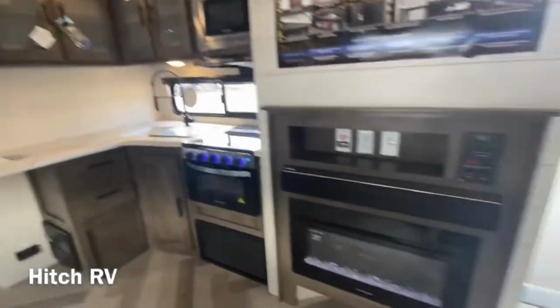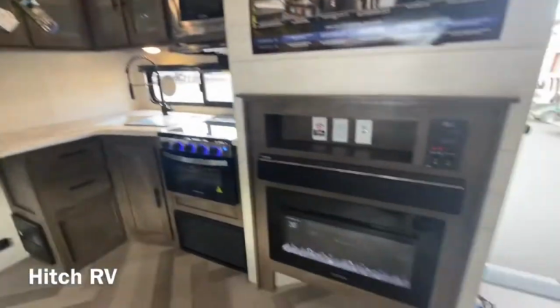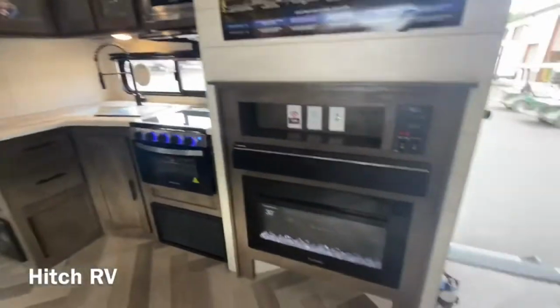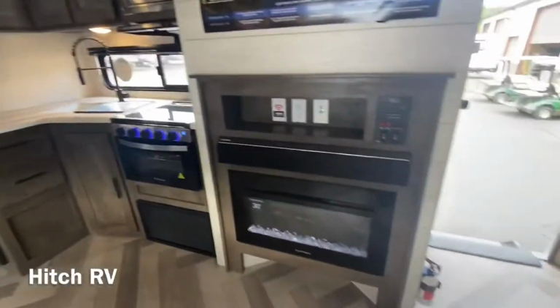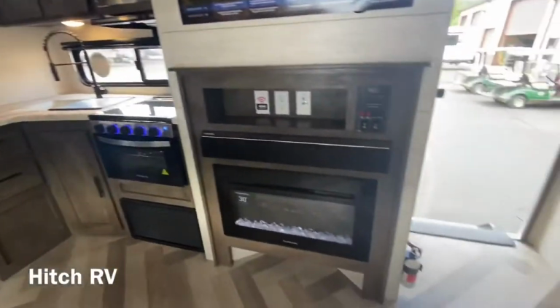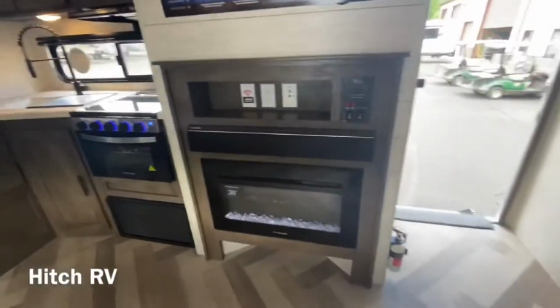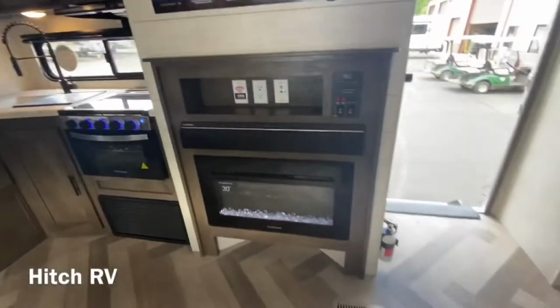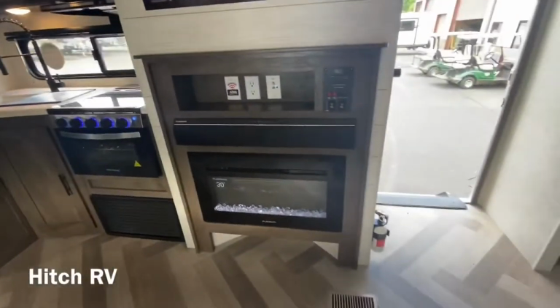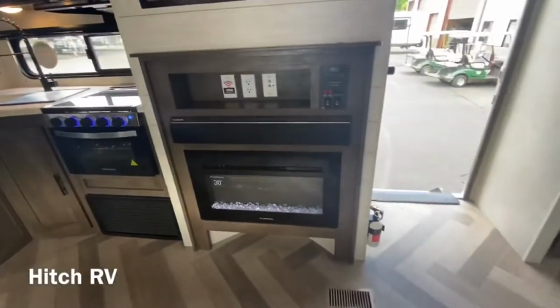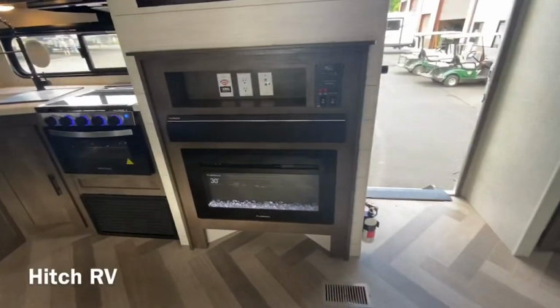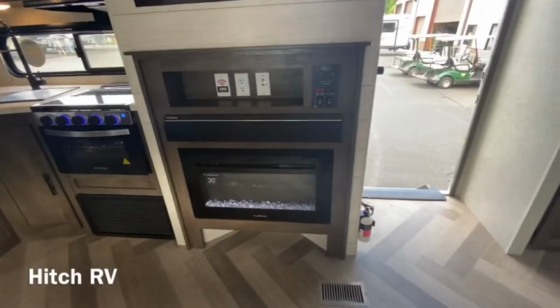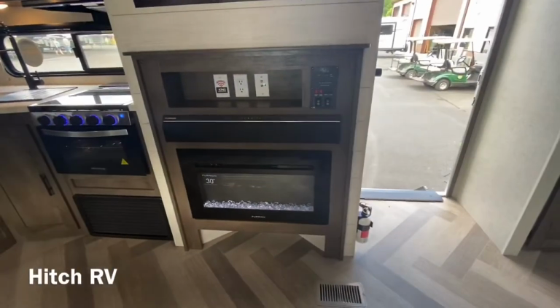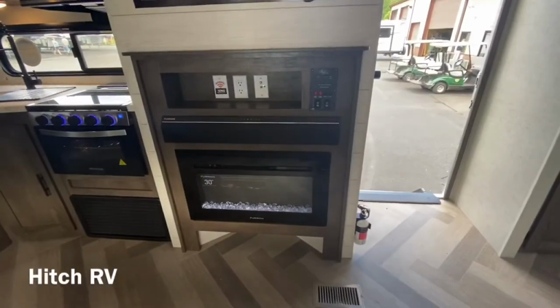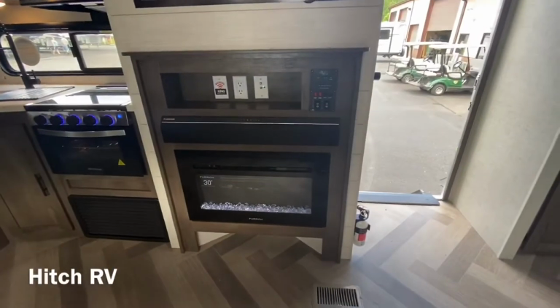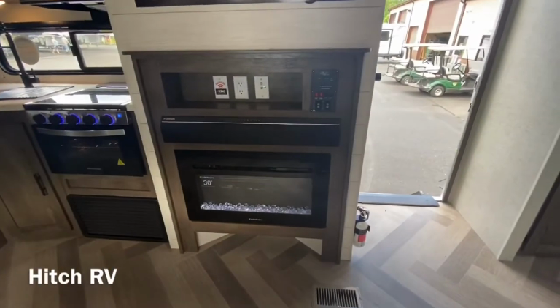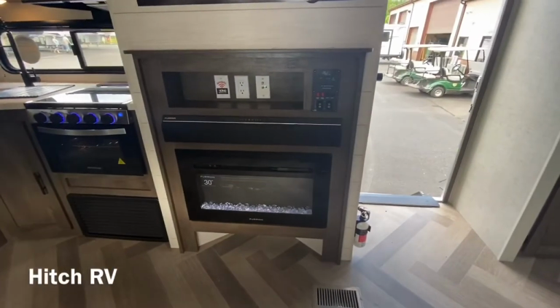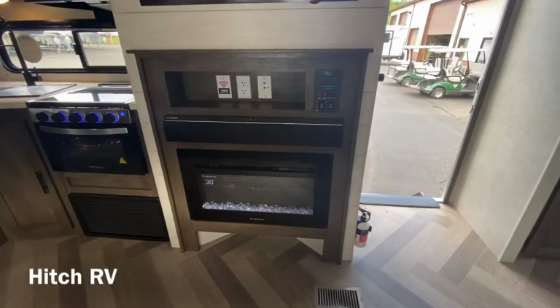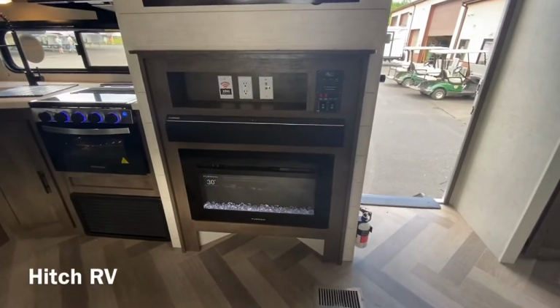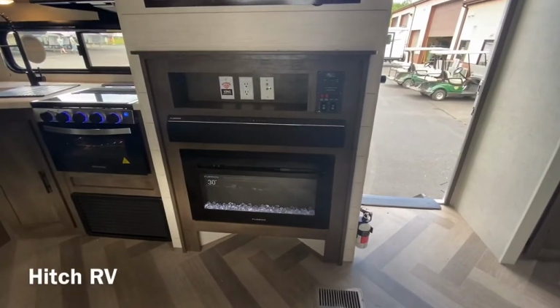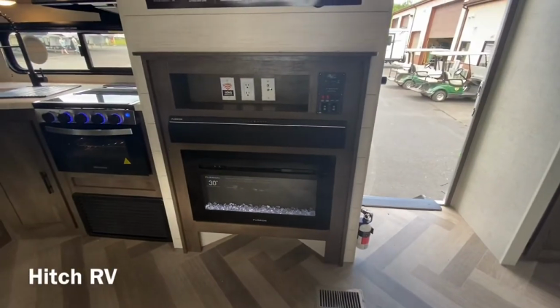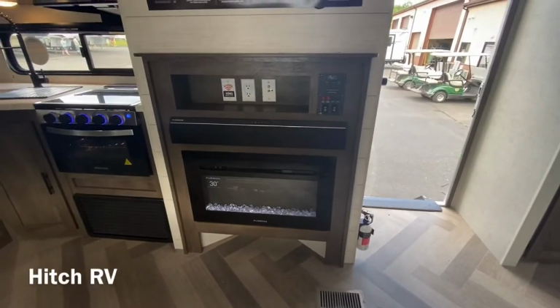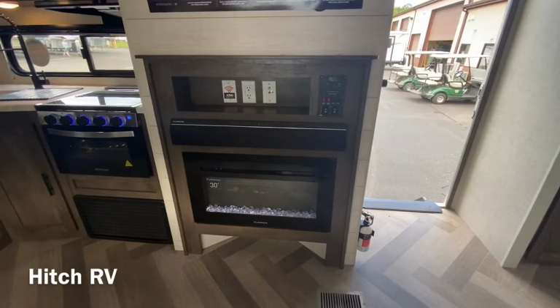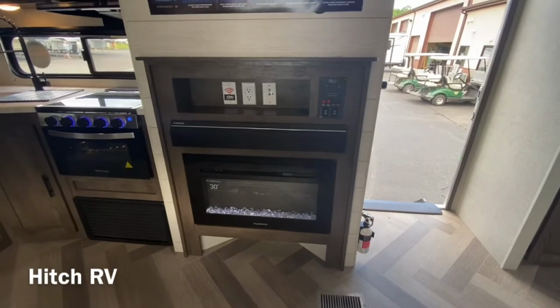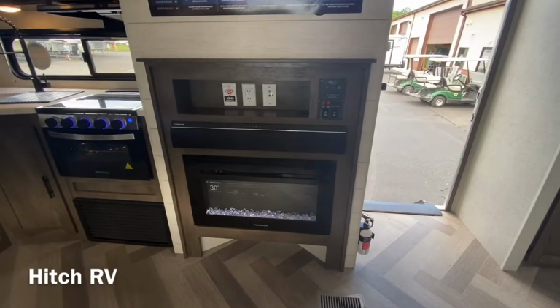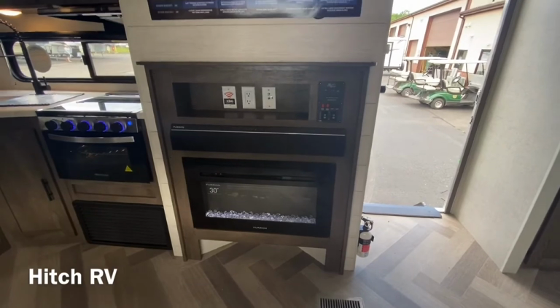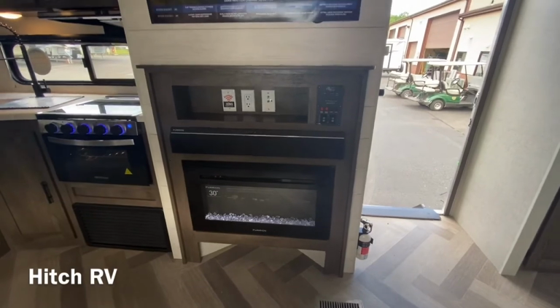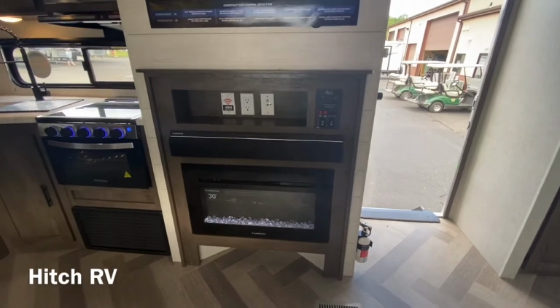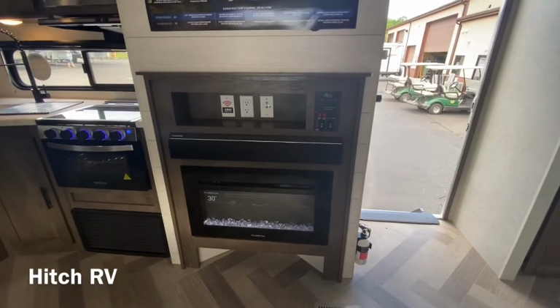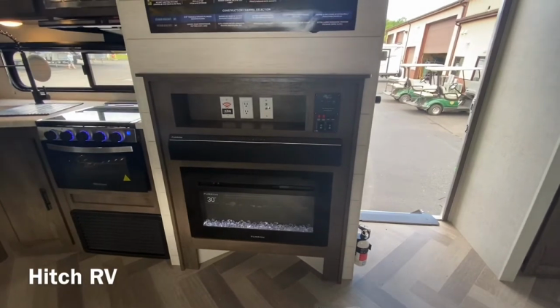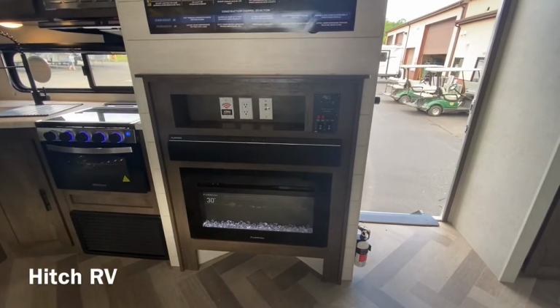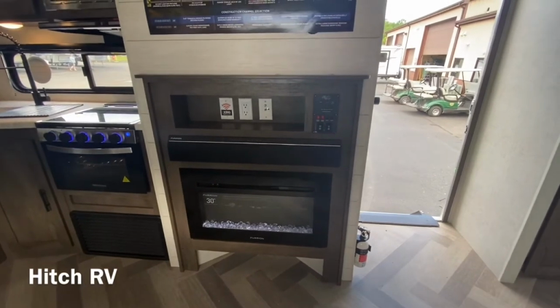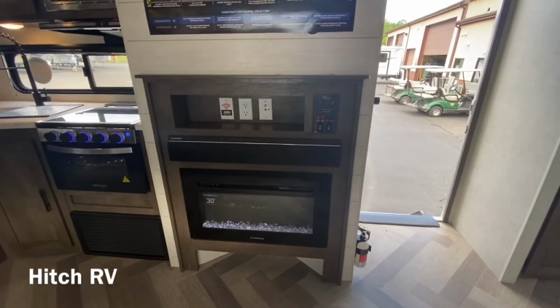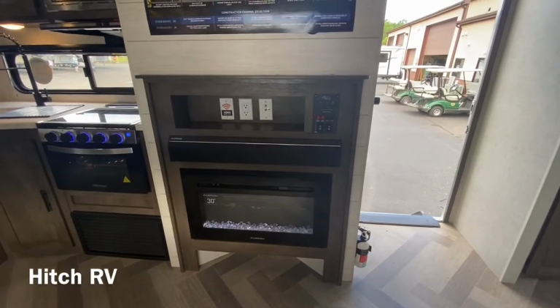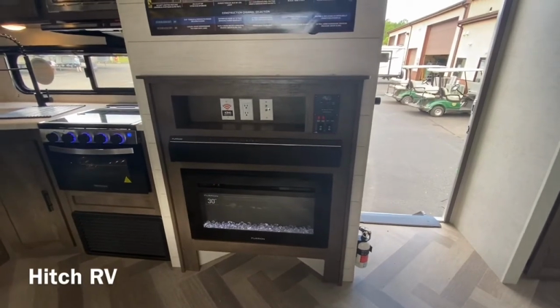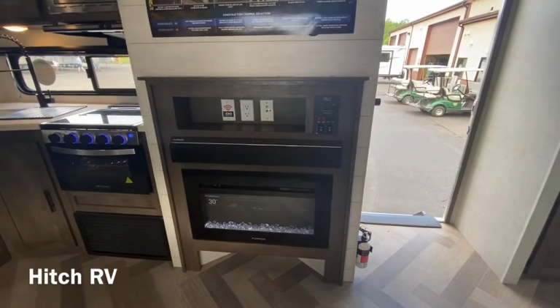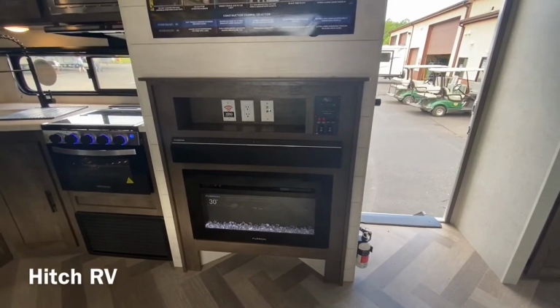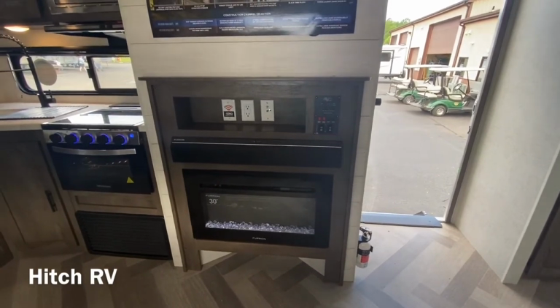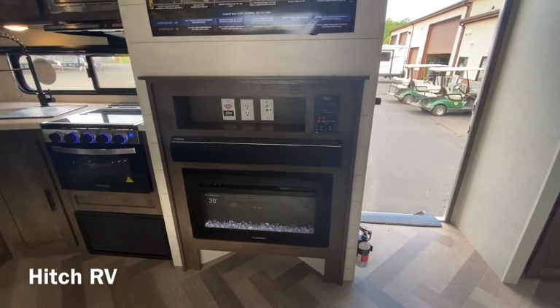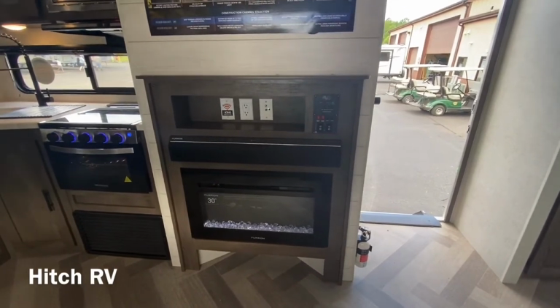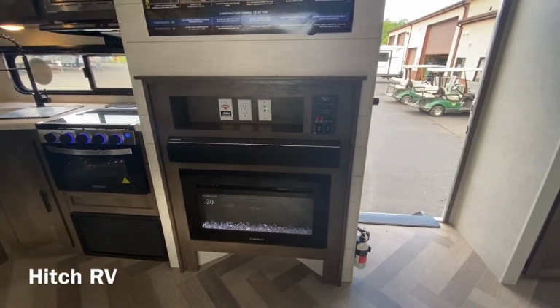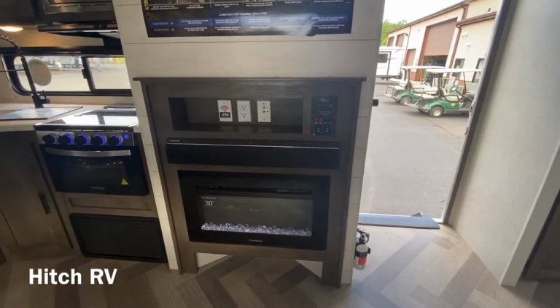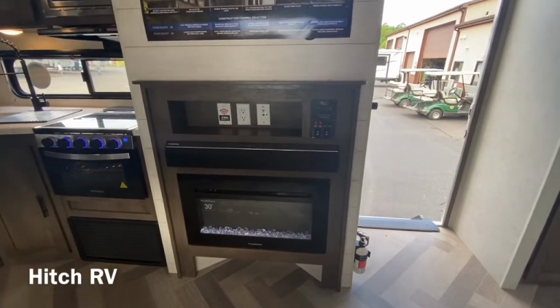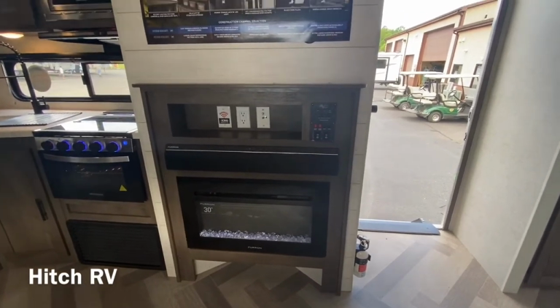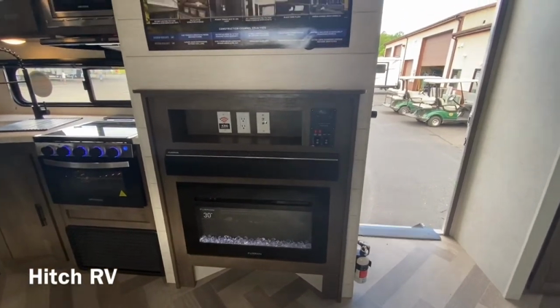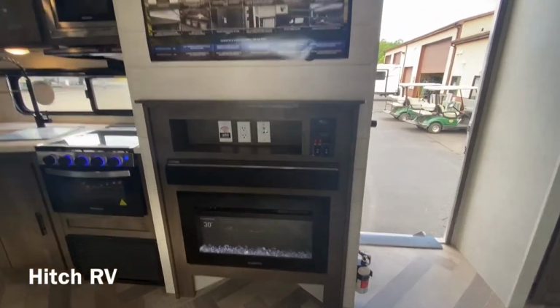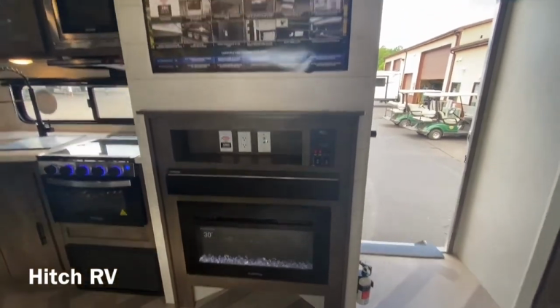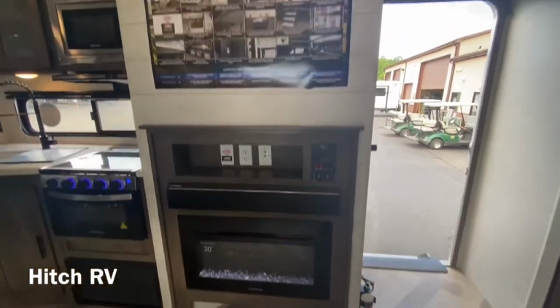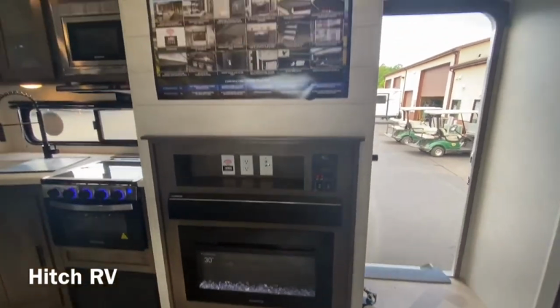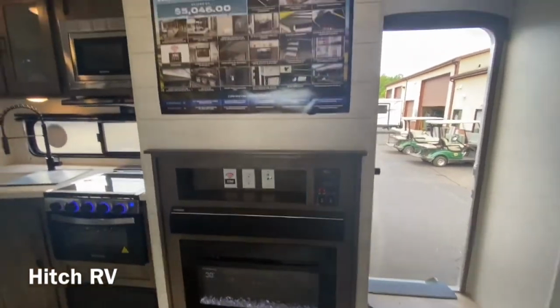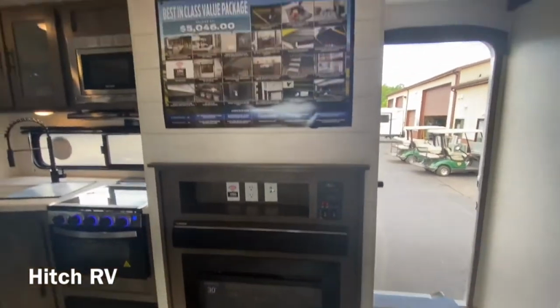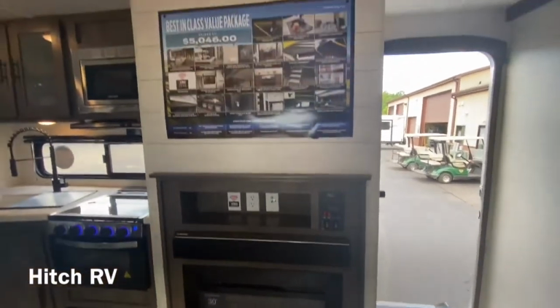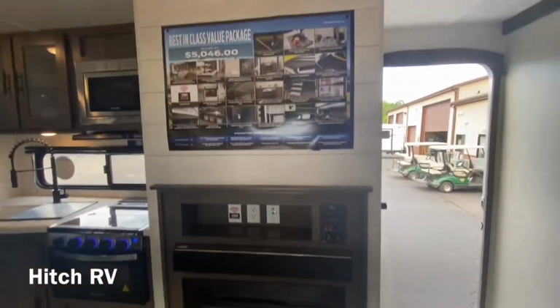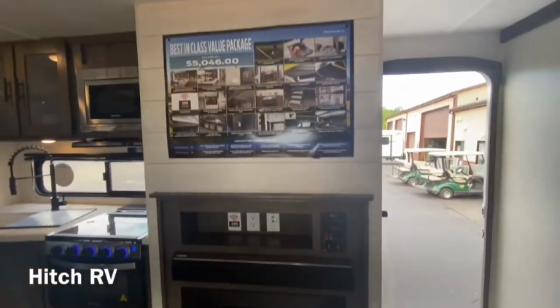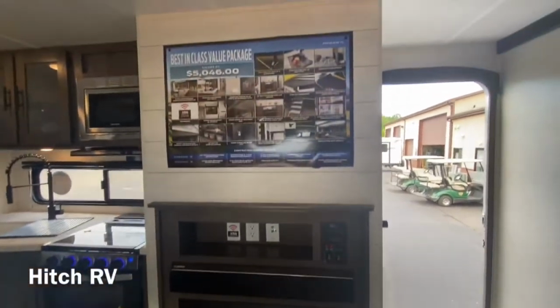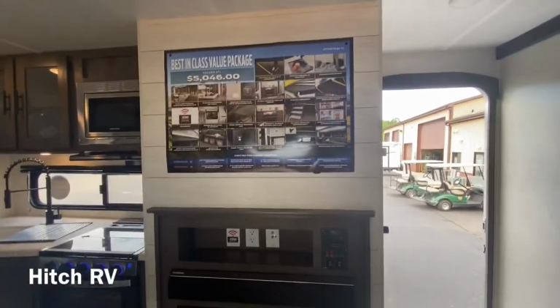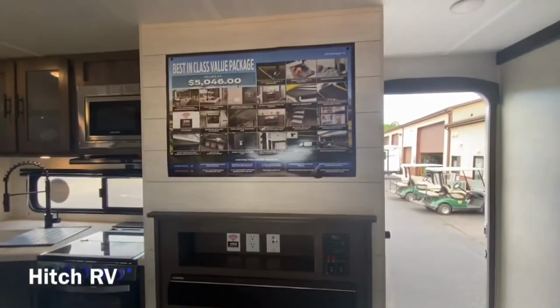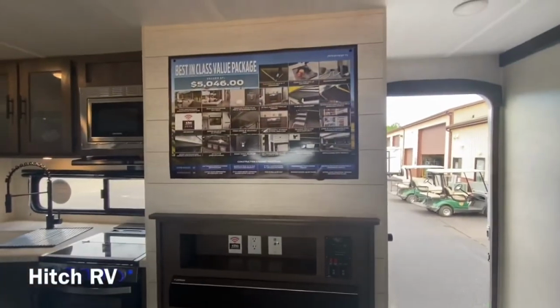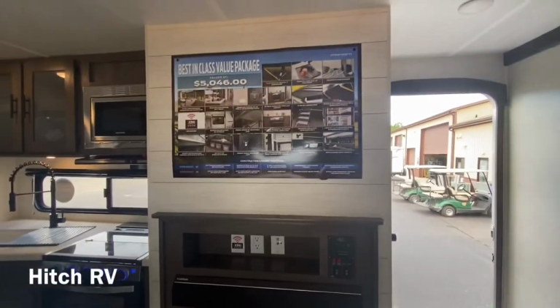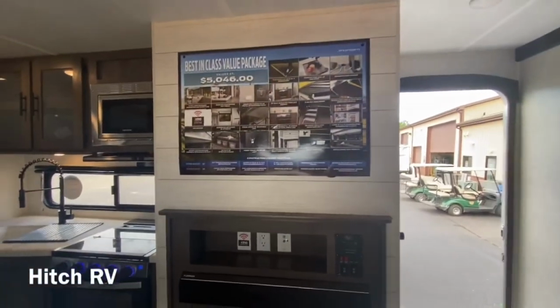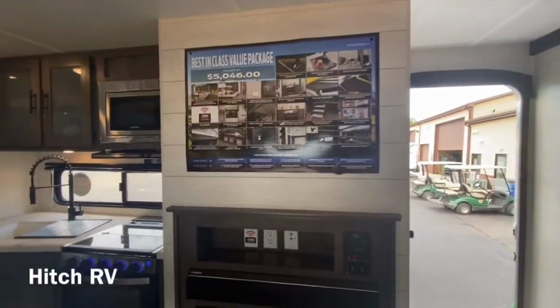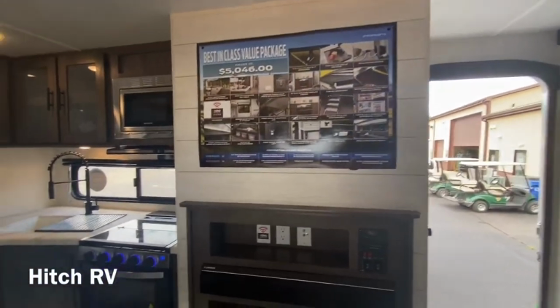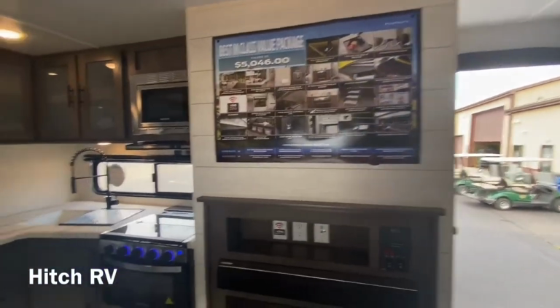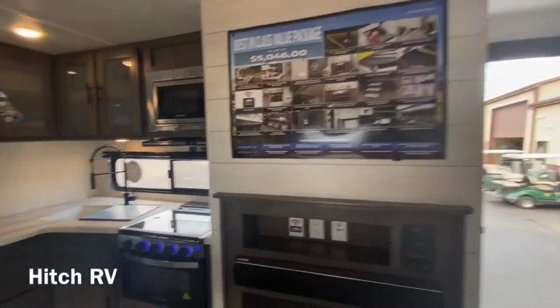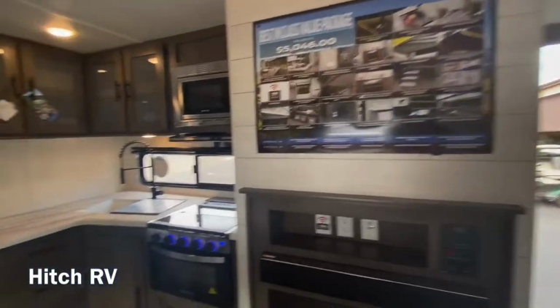For entertainment you have the Furion soundbar, Furion fireplace, and a place to put your TV.